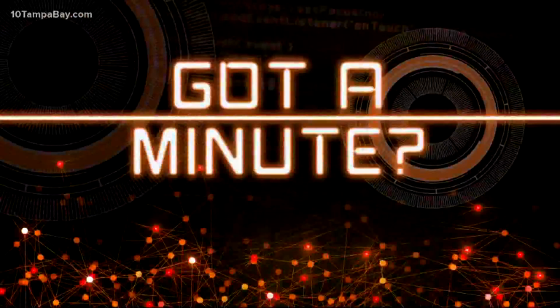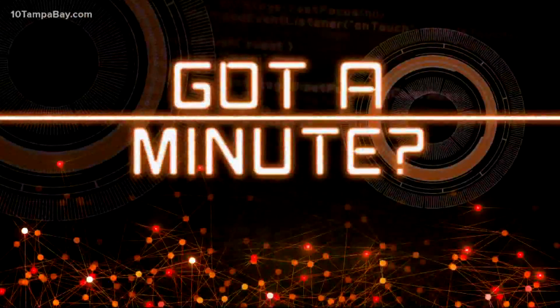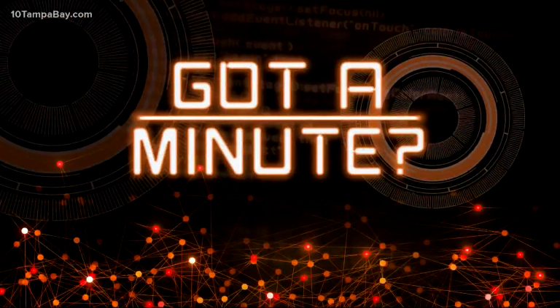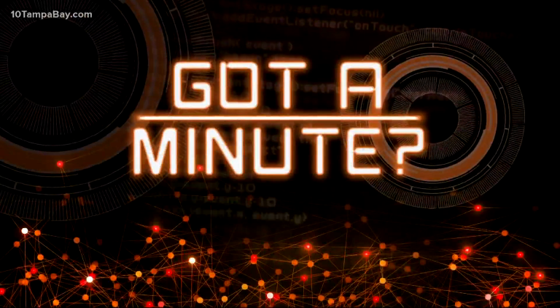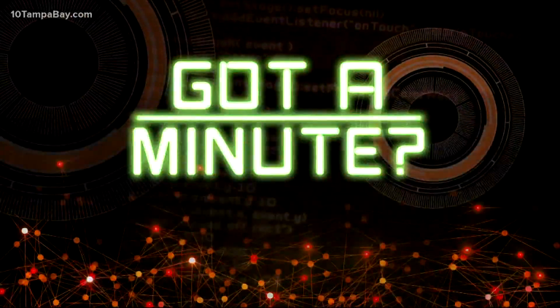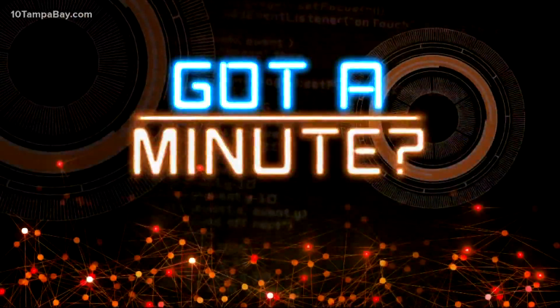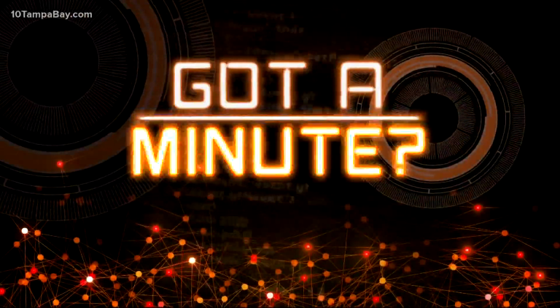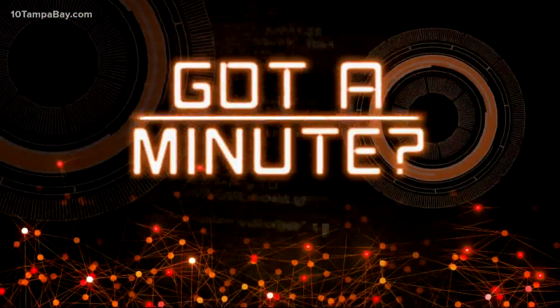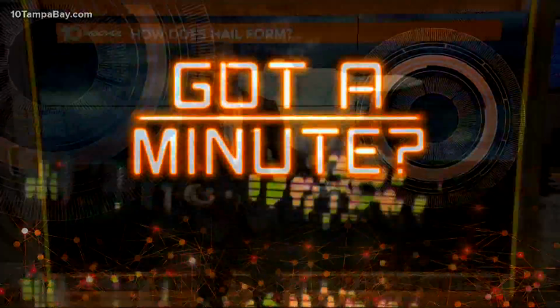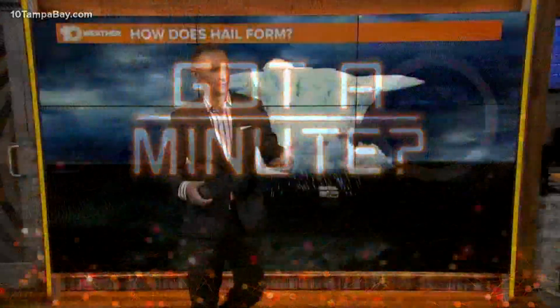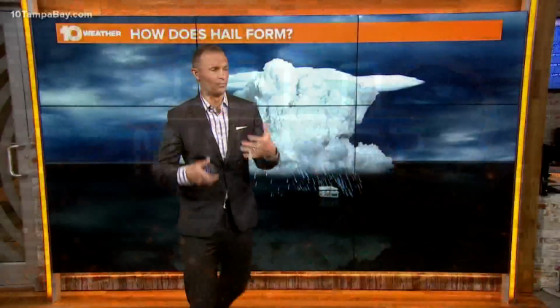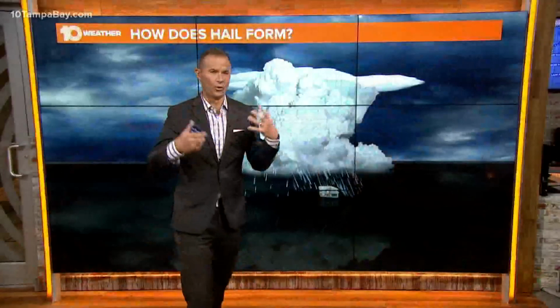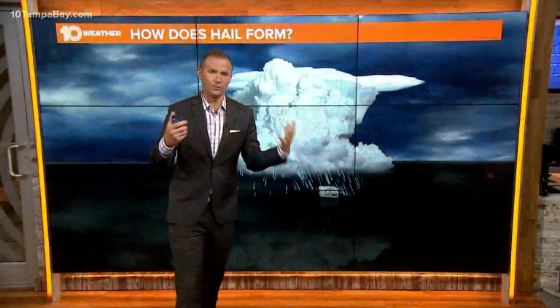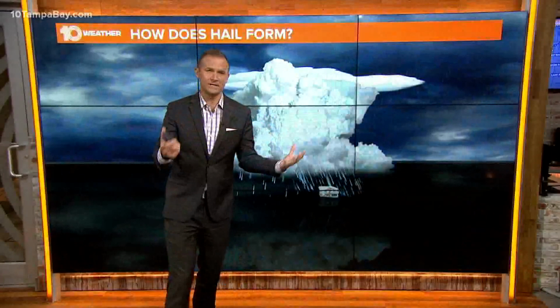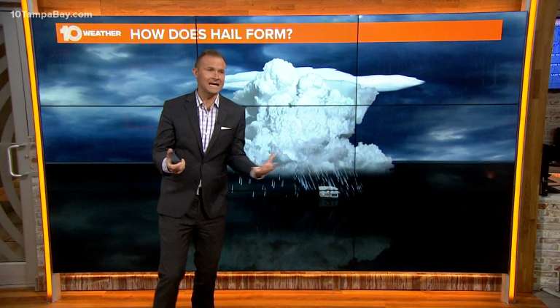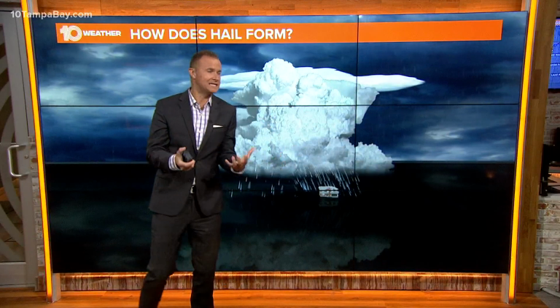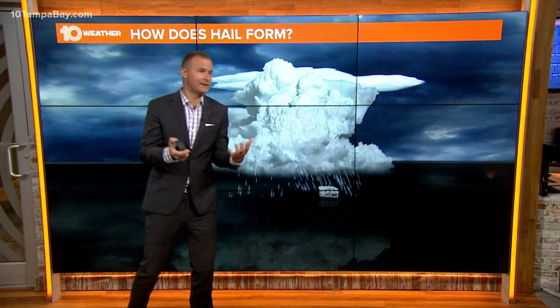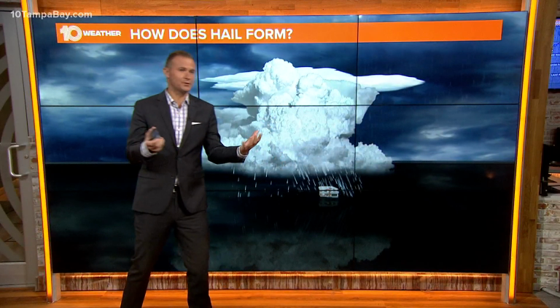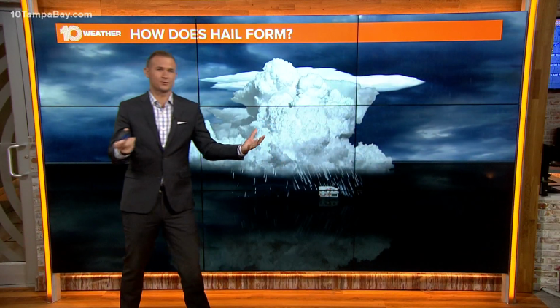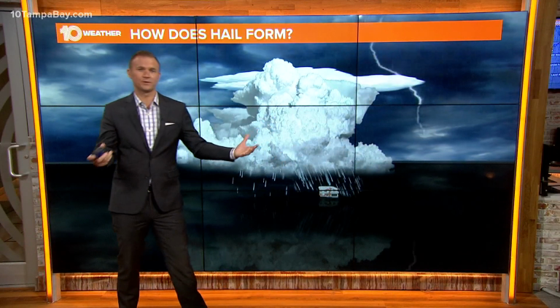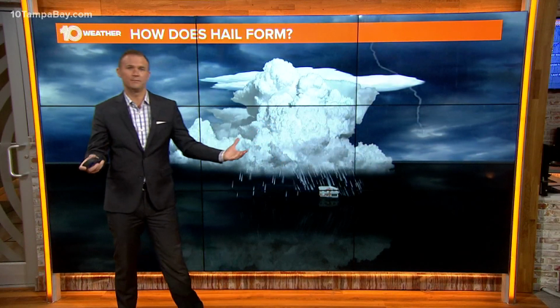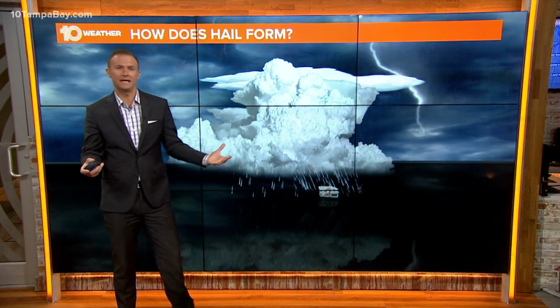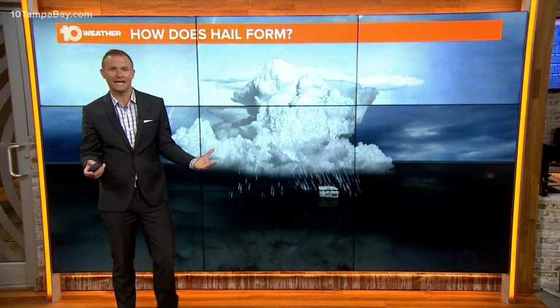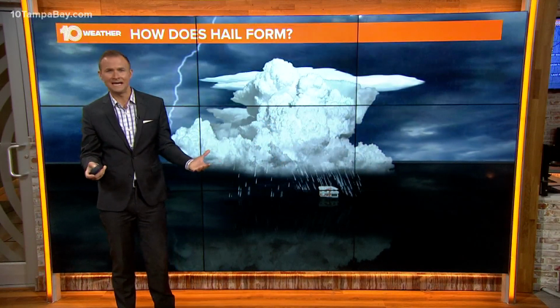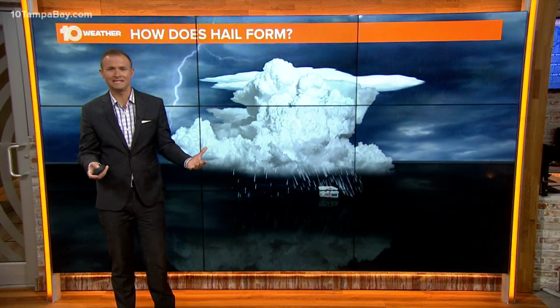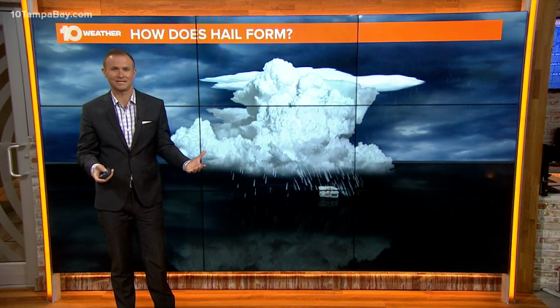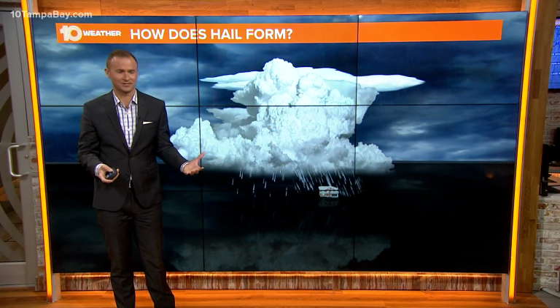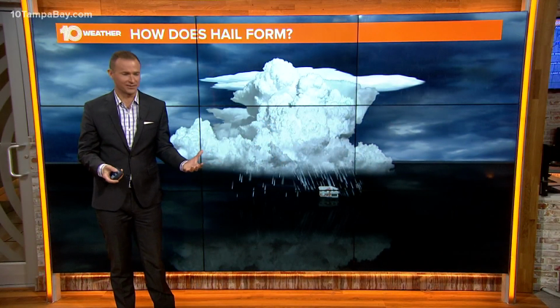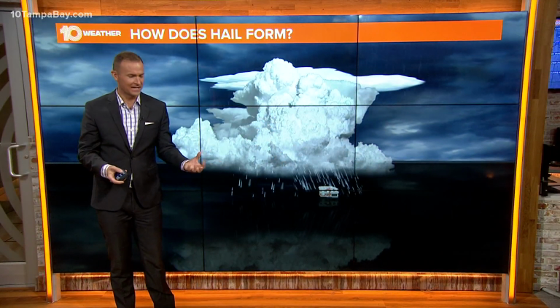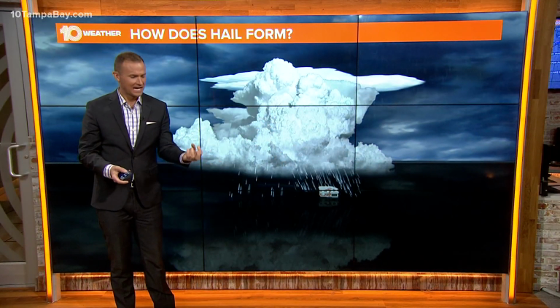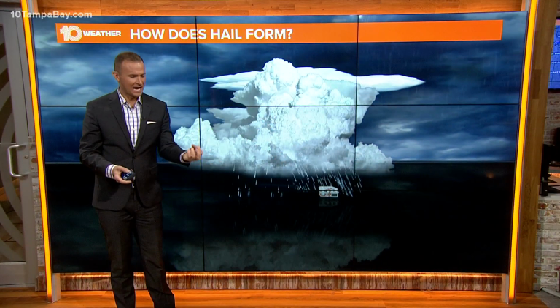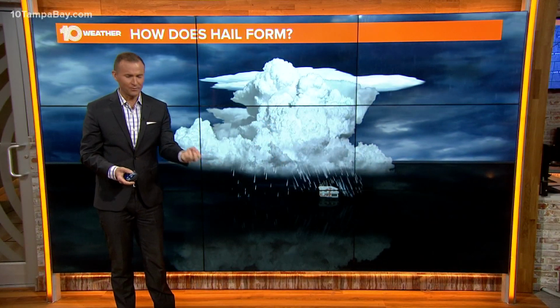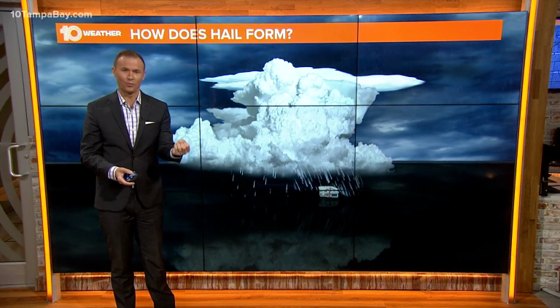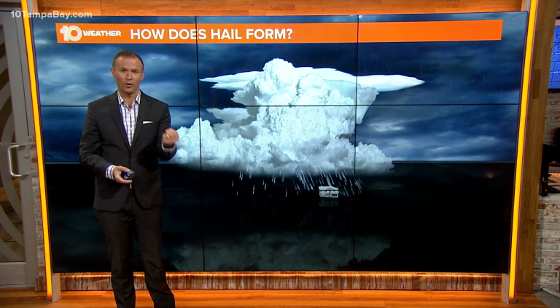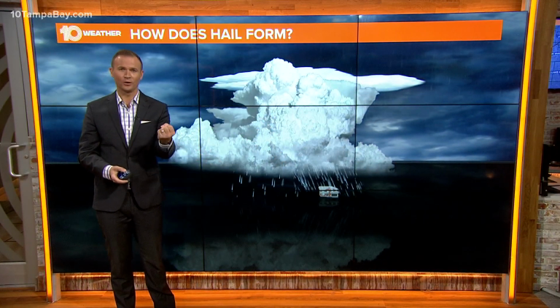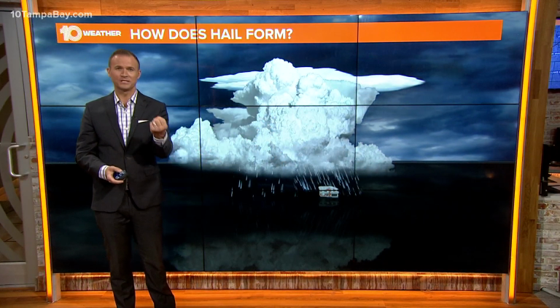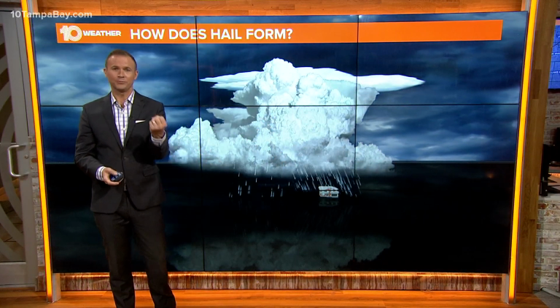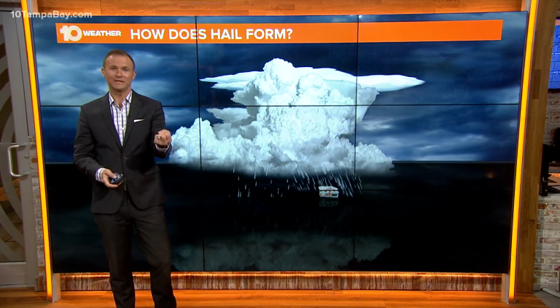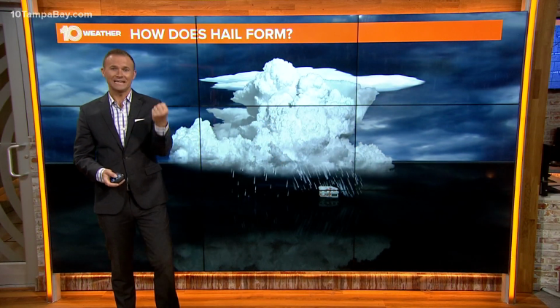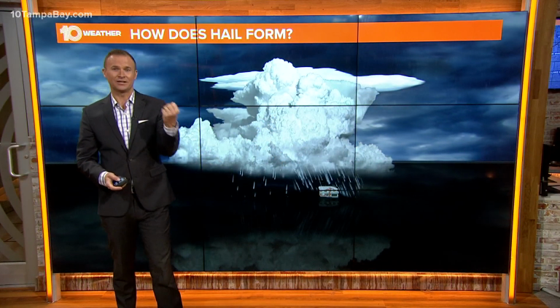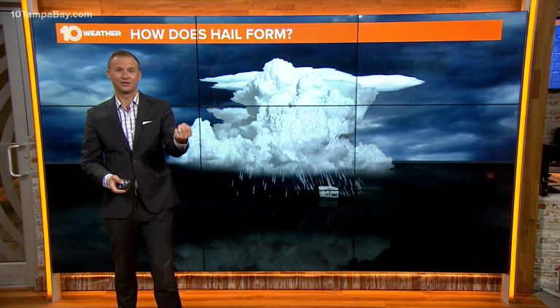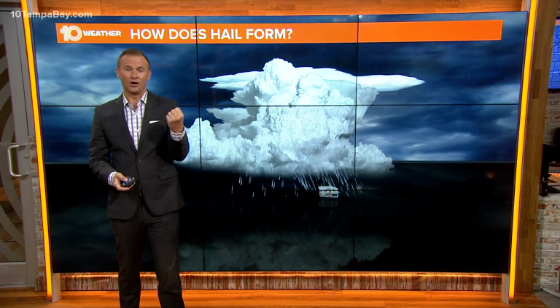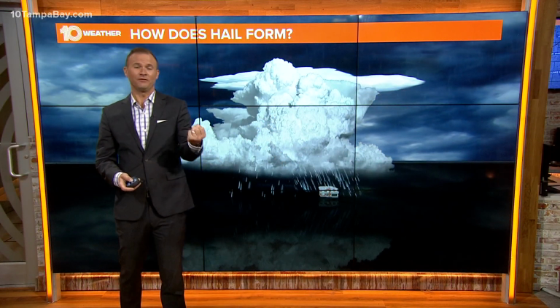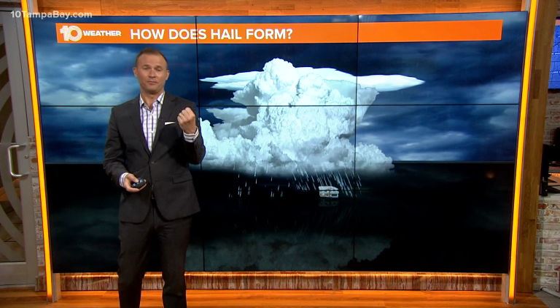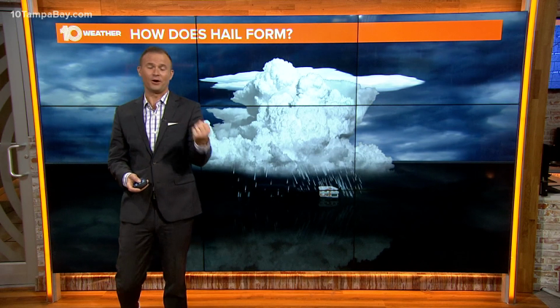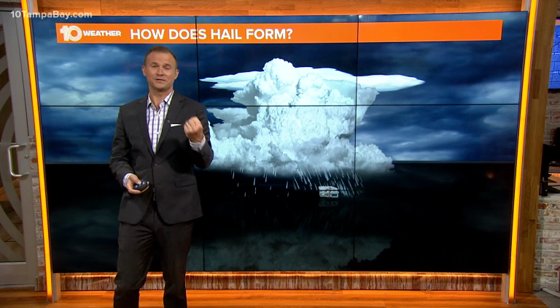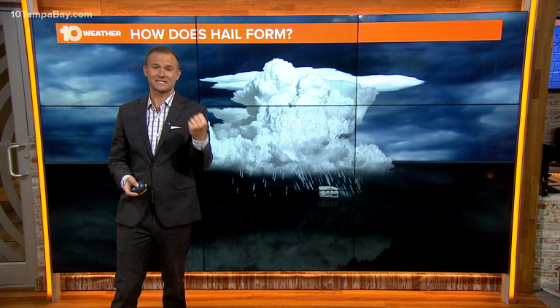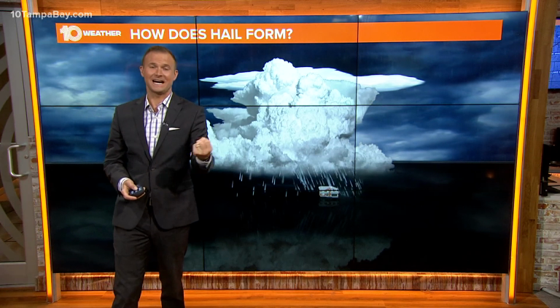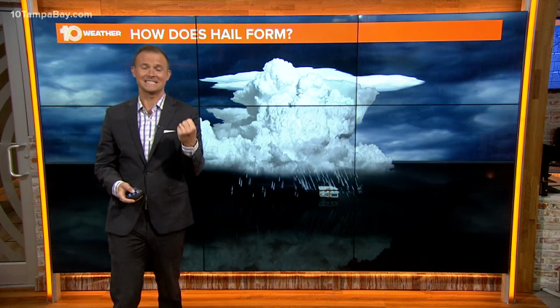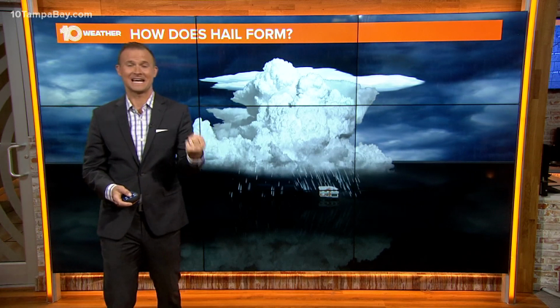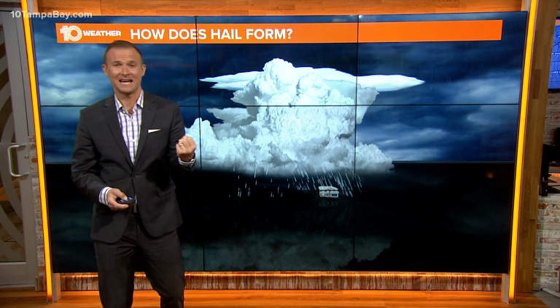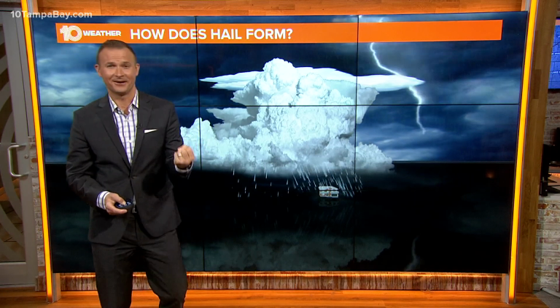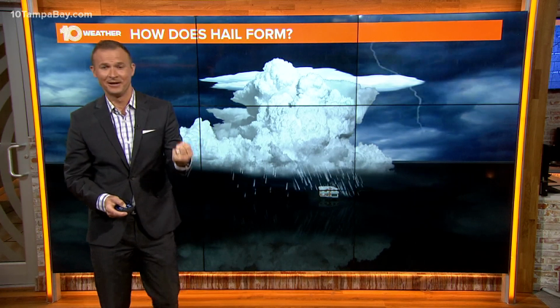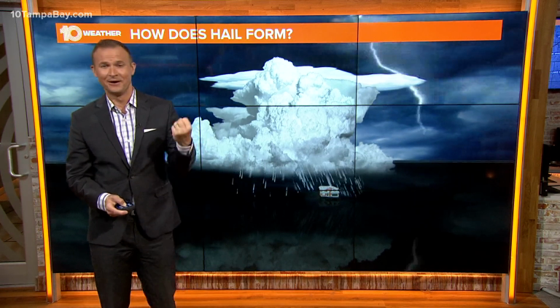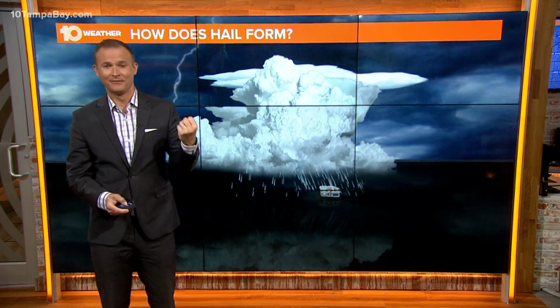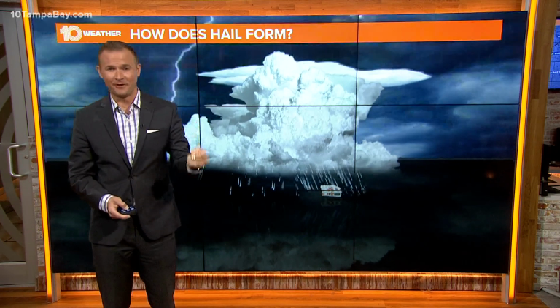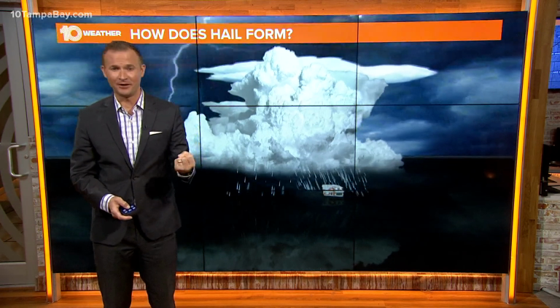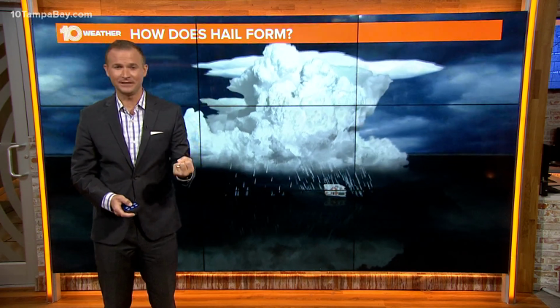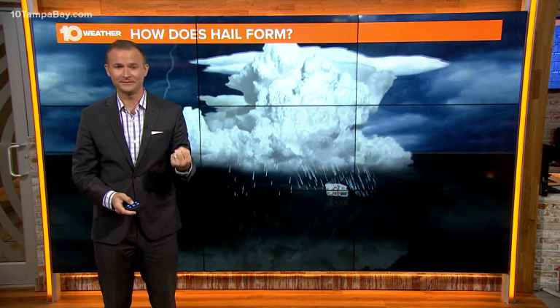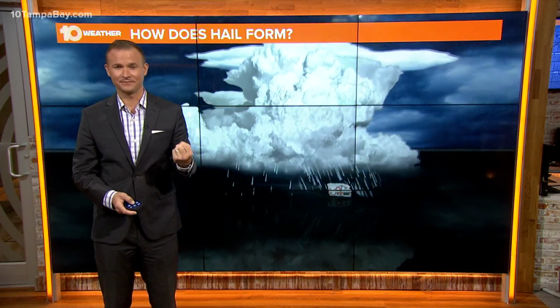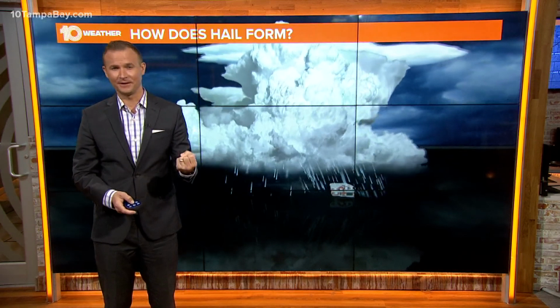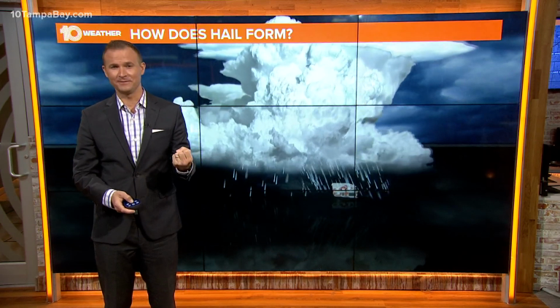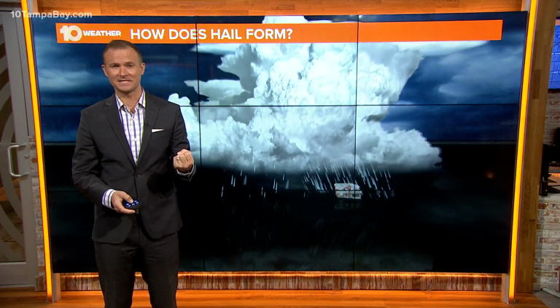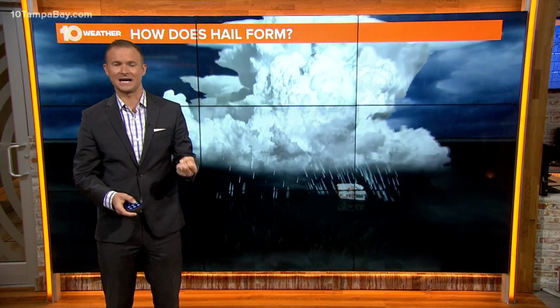Yeah, Caitlin, like you said, it was a warm day. Temperatures were in the mid-80s yesterday. How in the world did we get golf-ball sized hail falling from the sky?